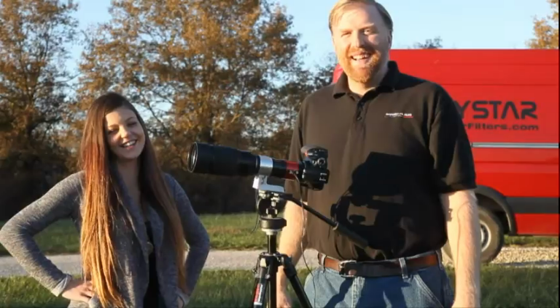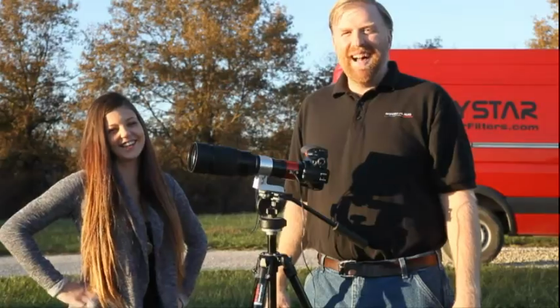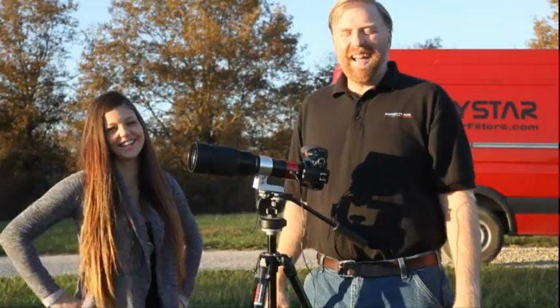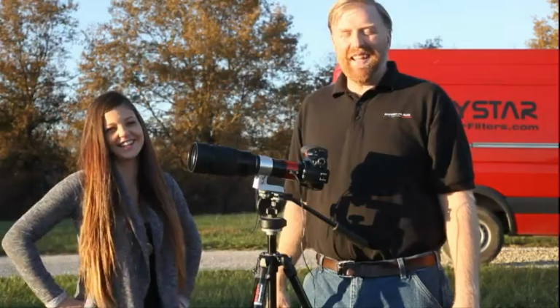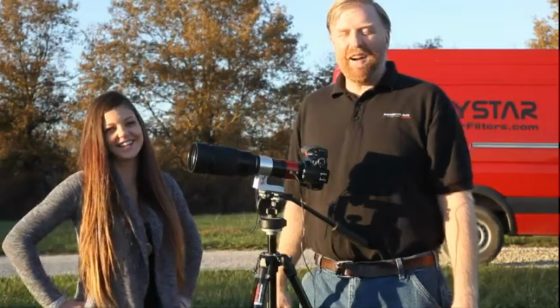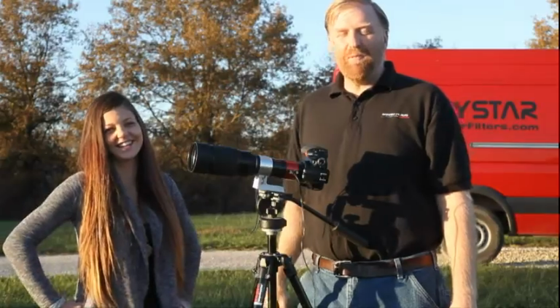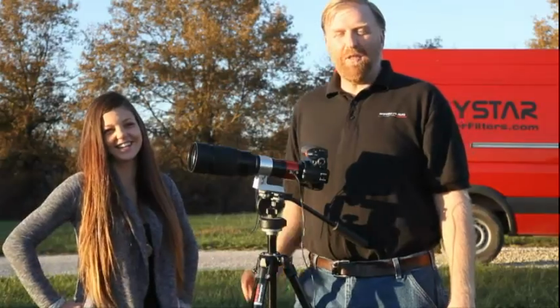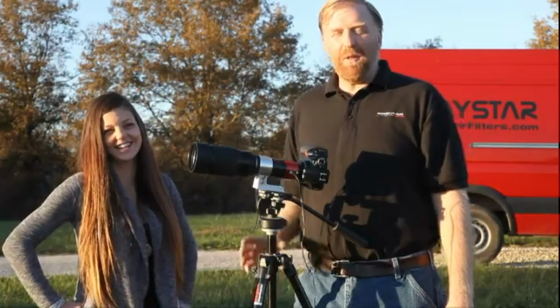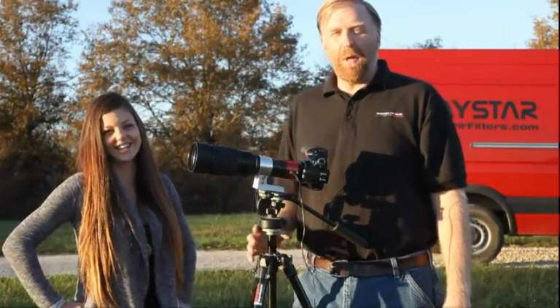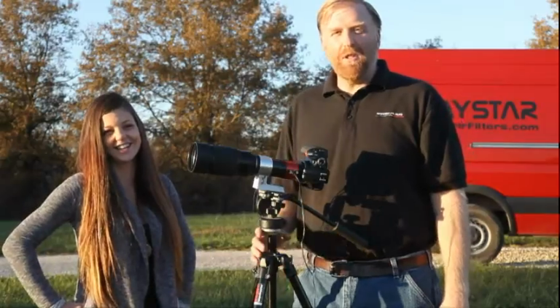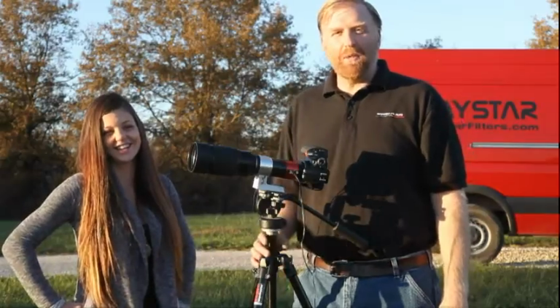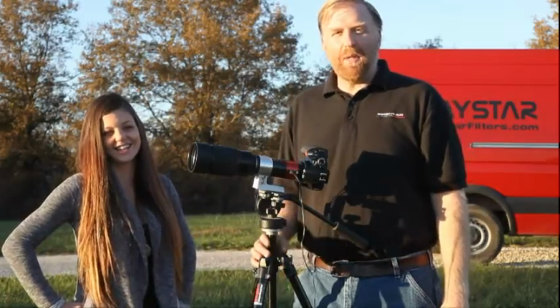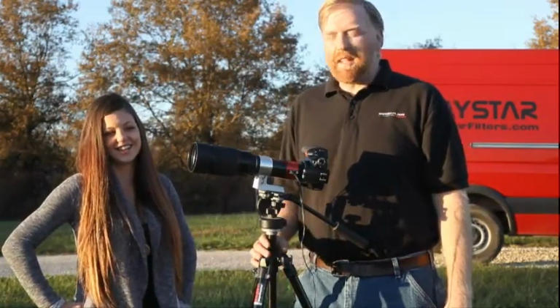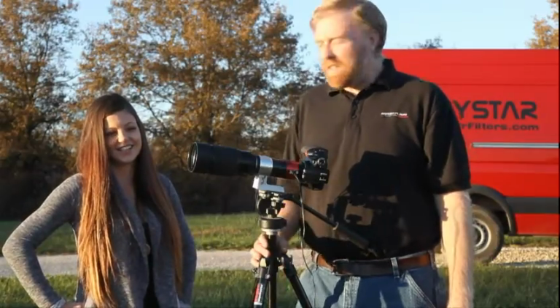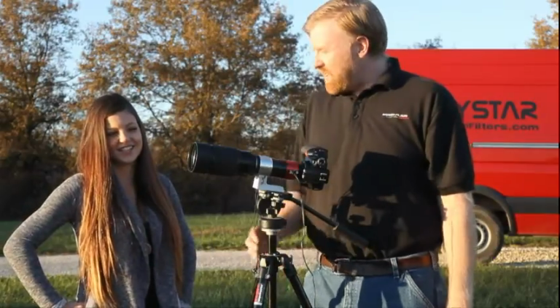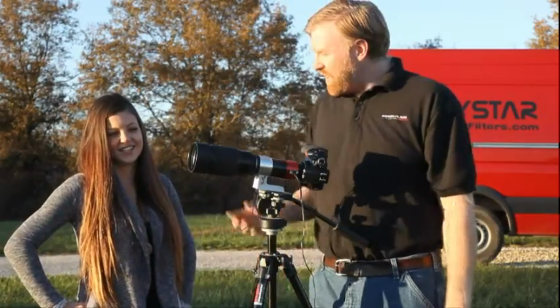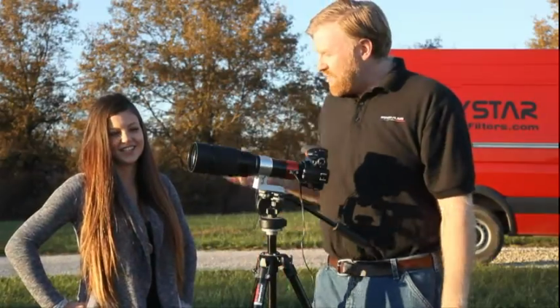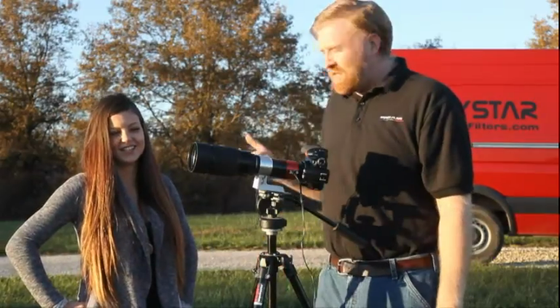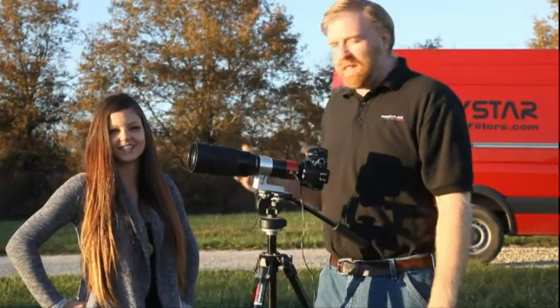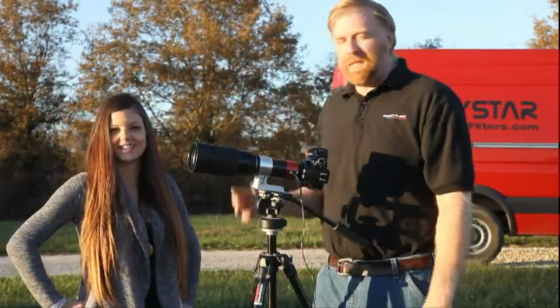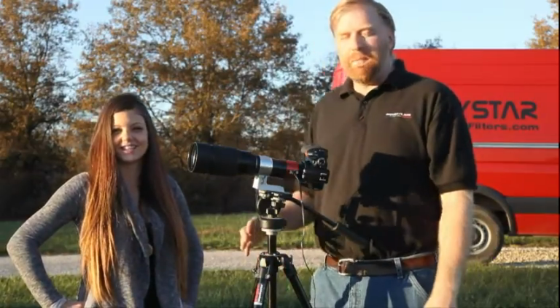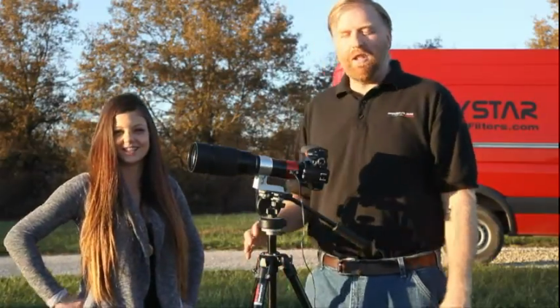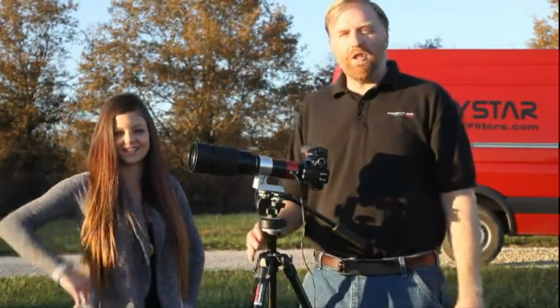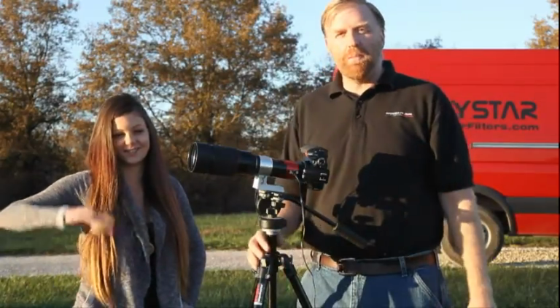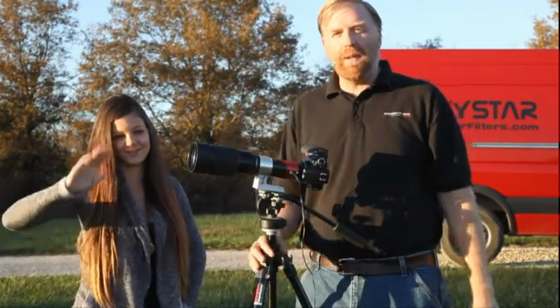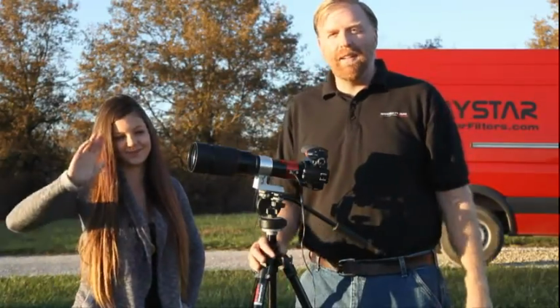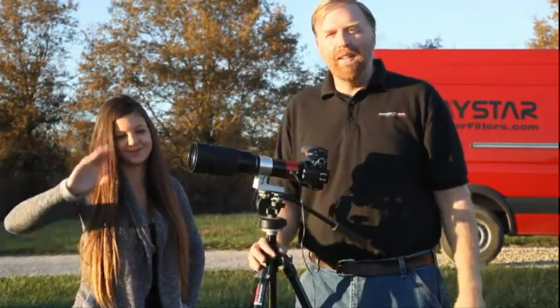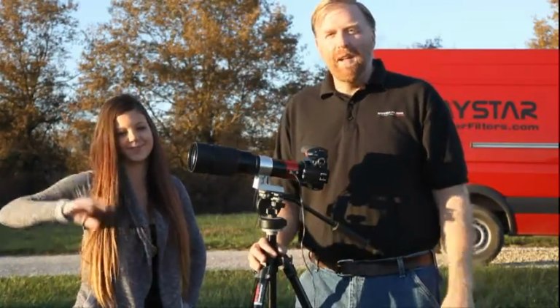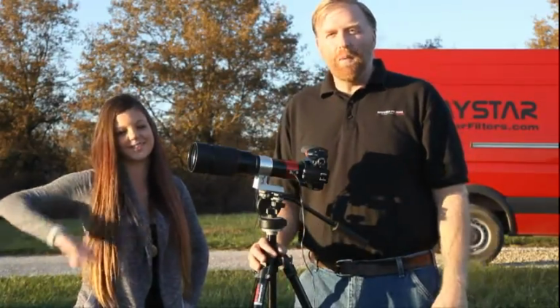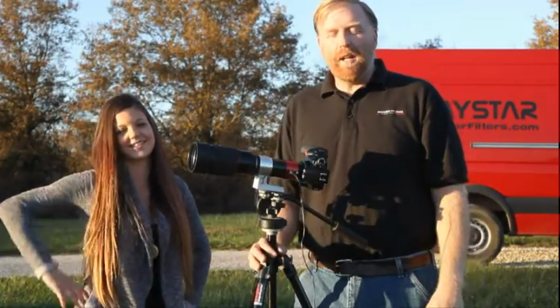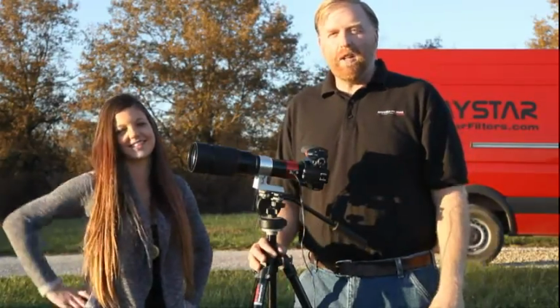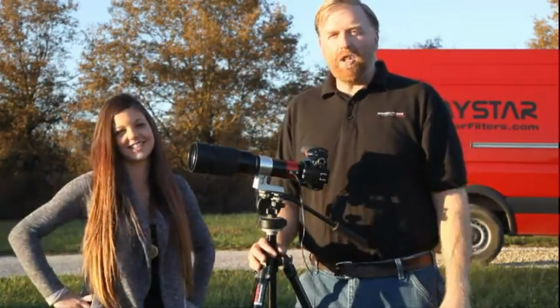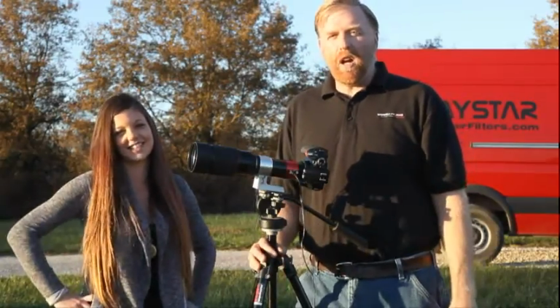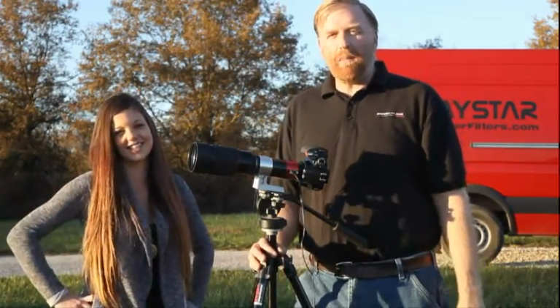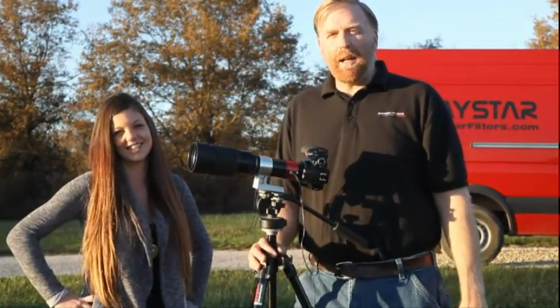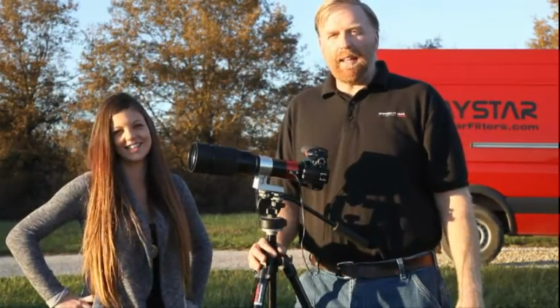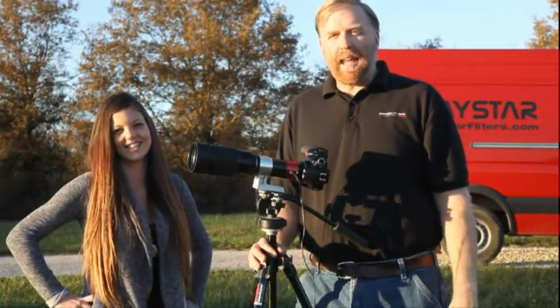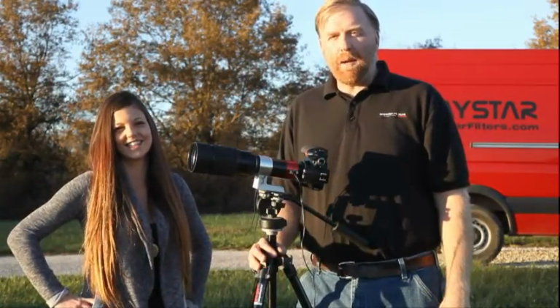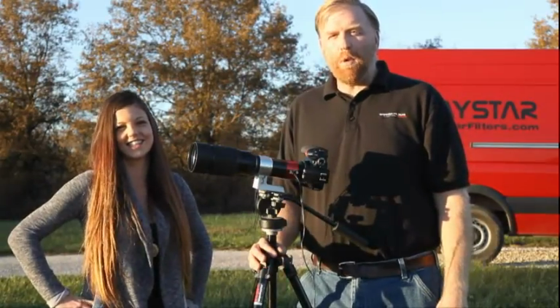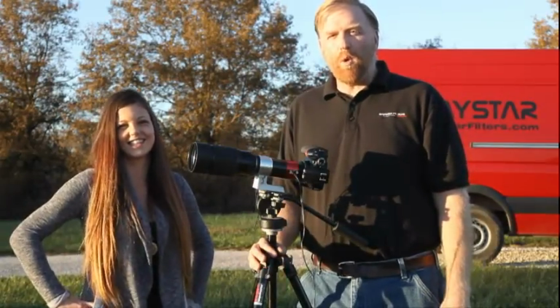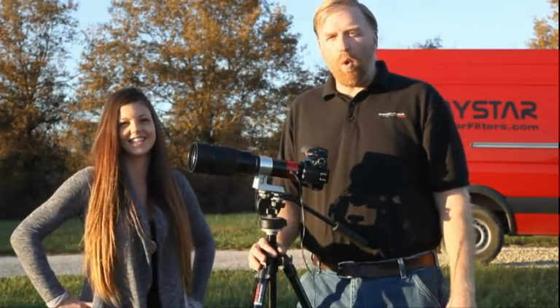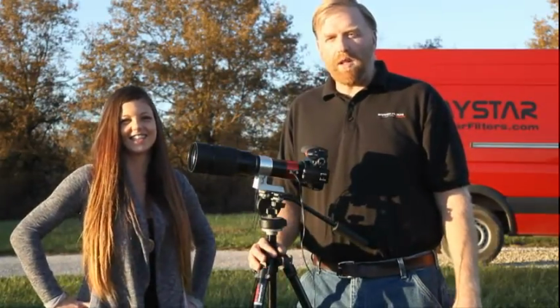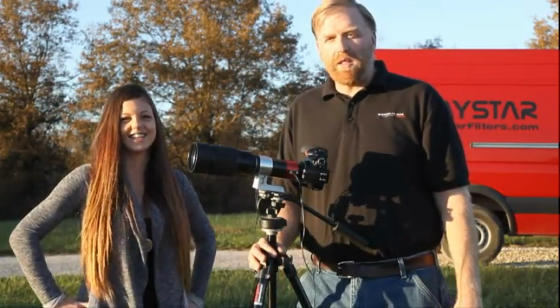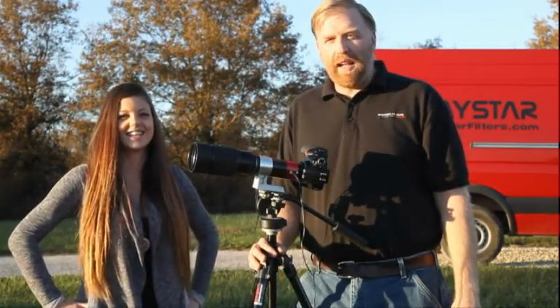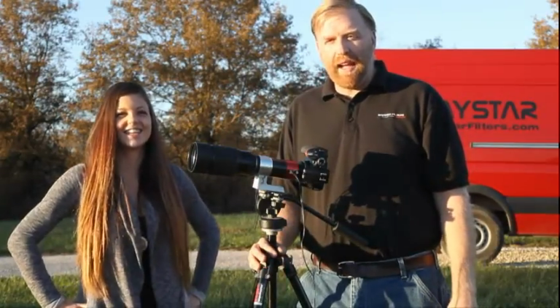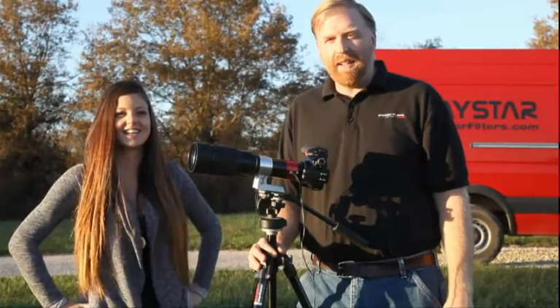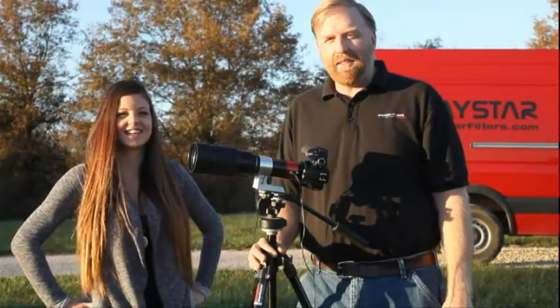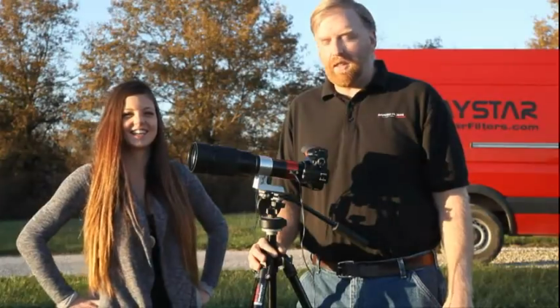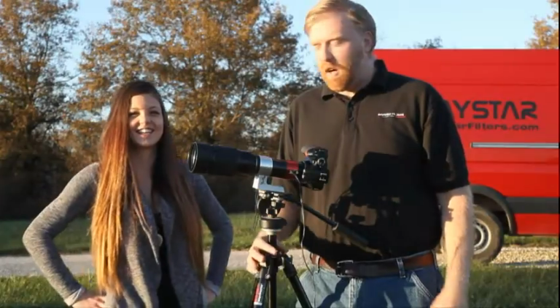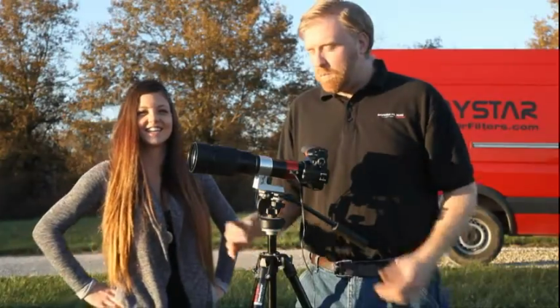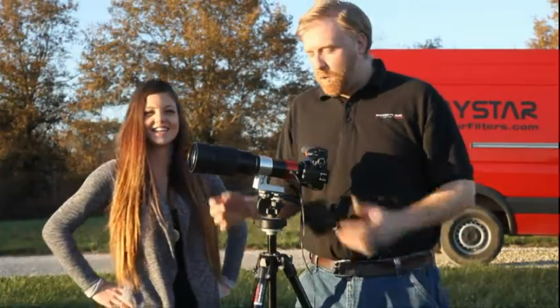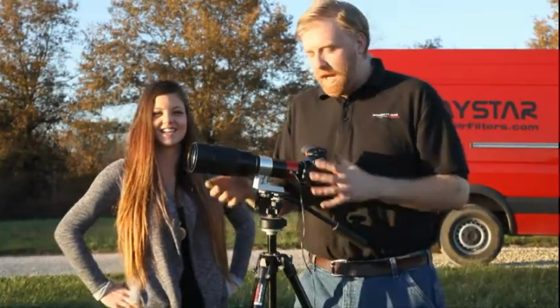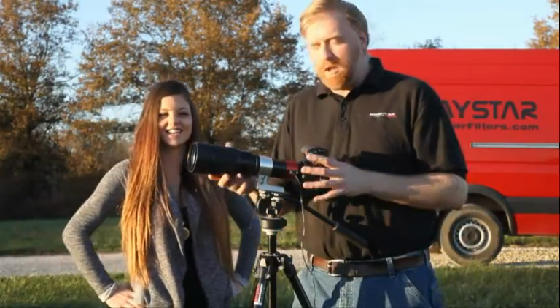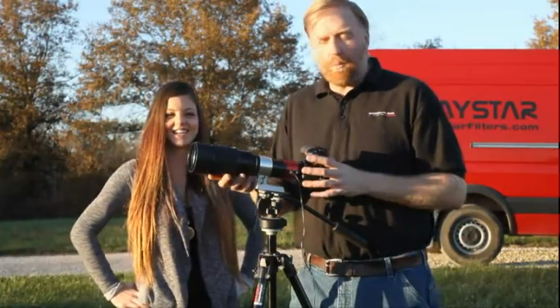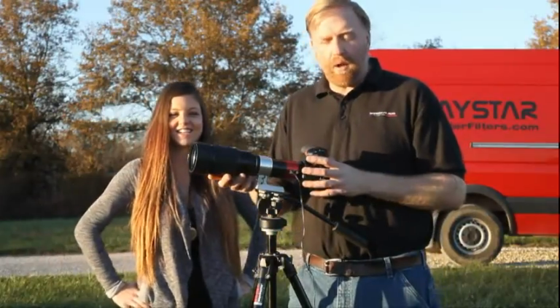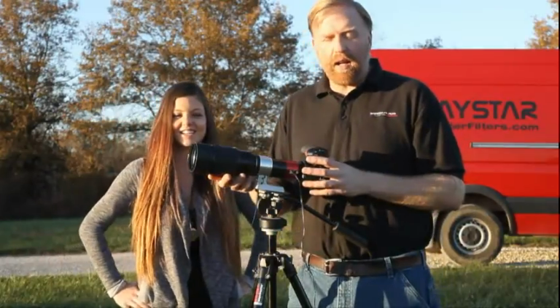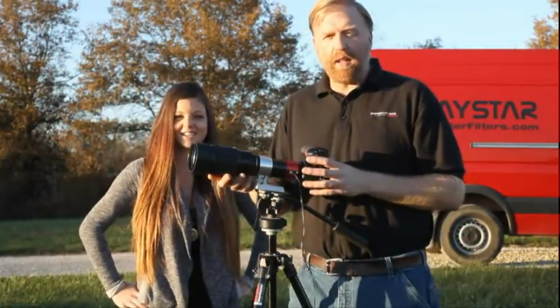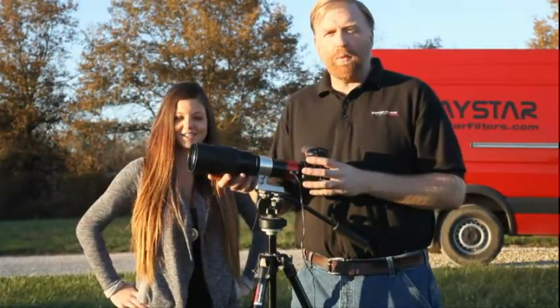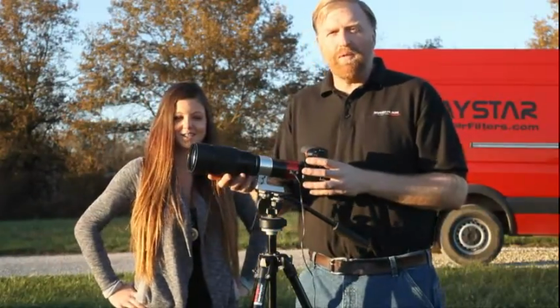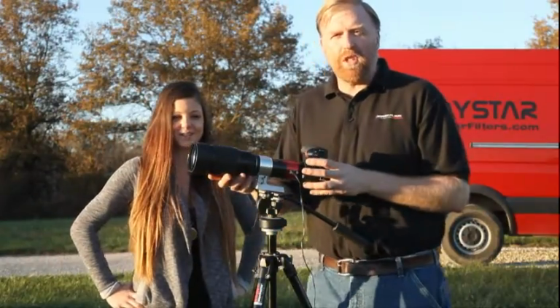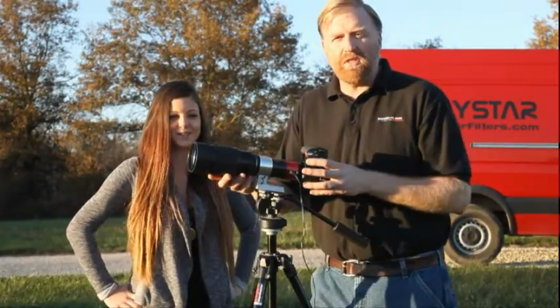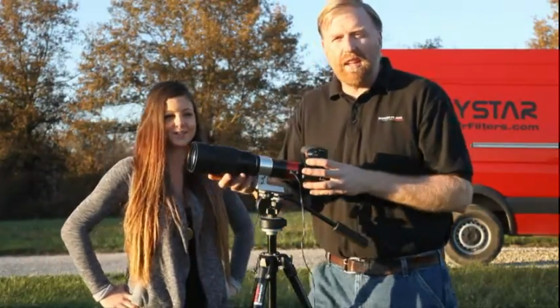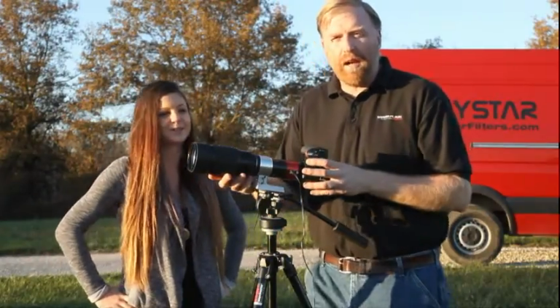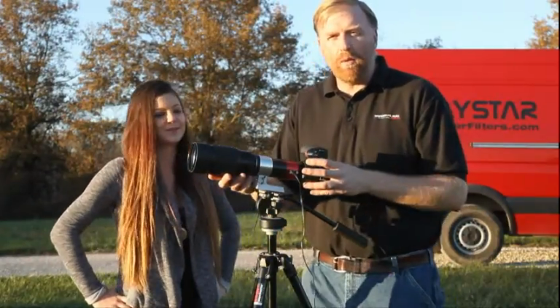Hi there, I'm Fred Brunges with Daystar. This is Tiffany Mescher-Schmidt. We're here to talk about the Camera Quark today. This is our brand new product we've just announced.